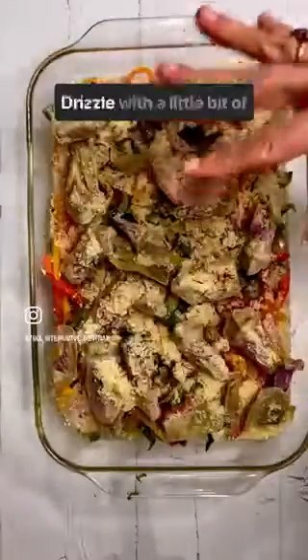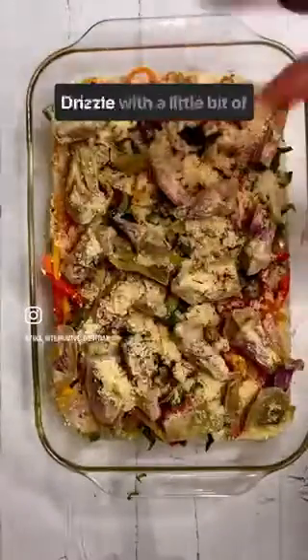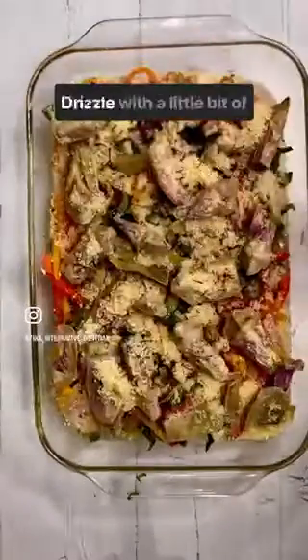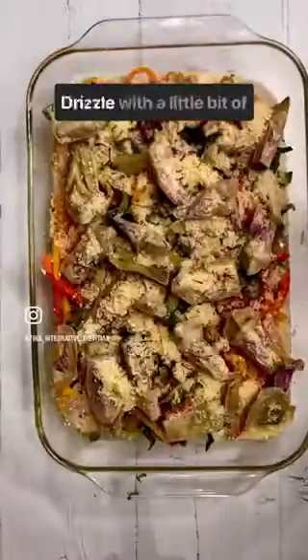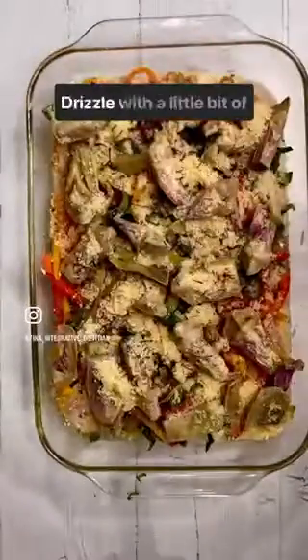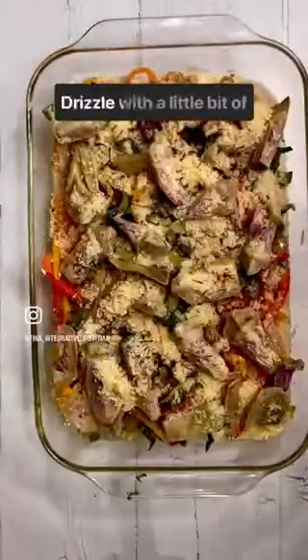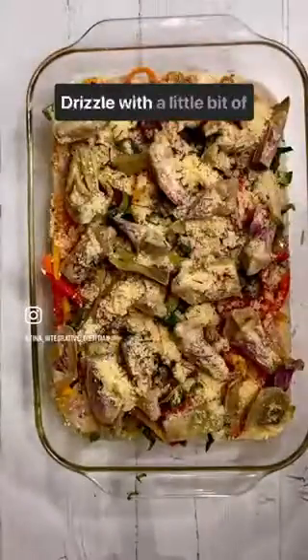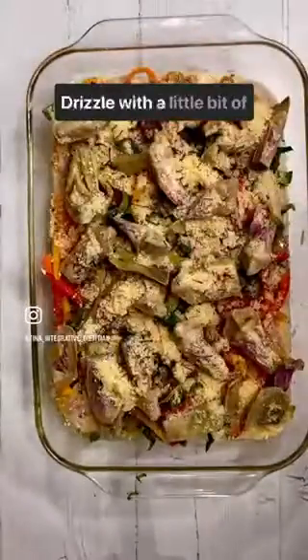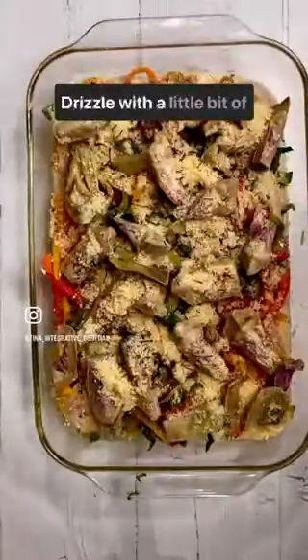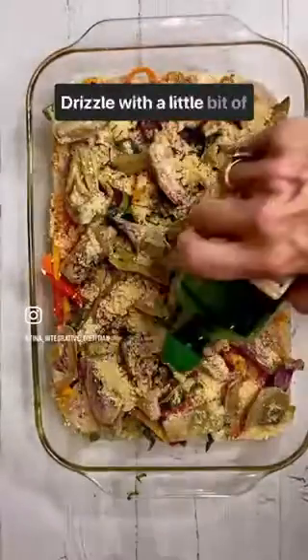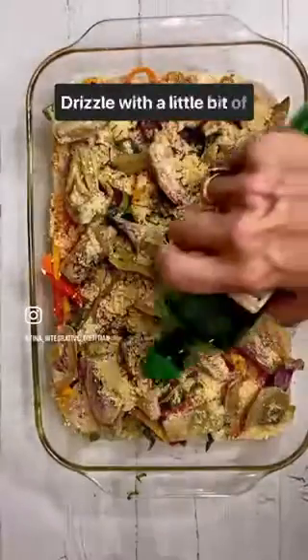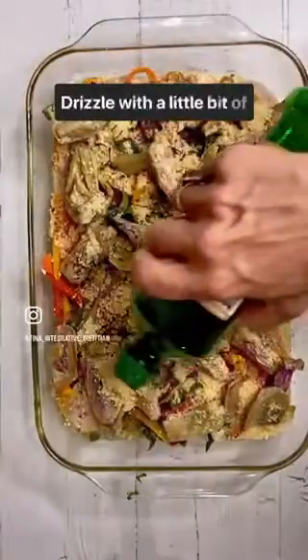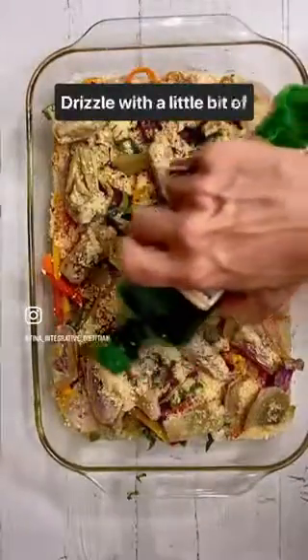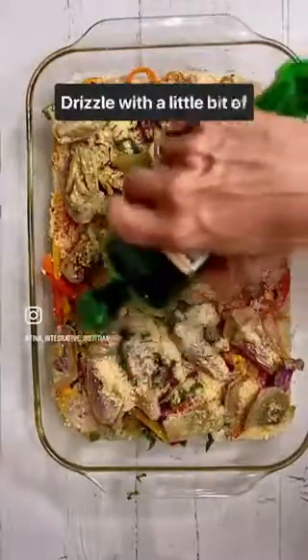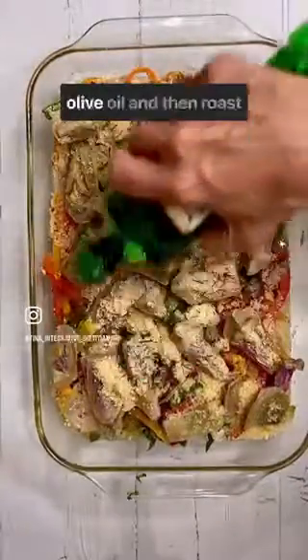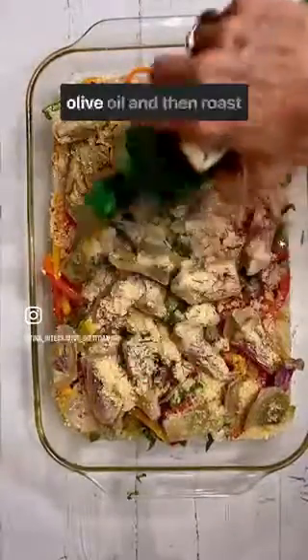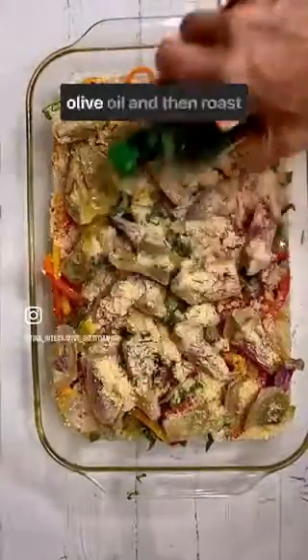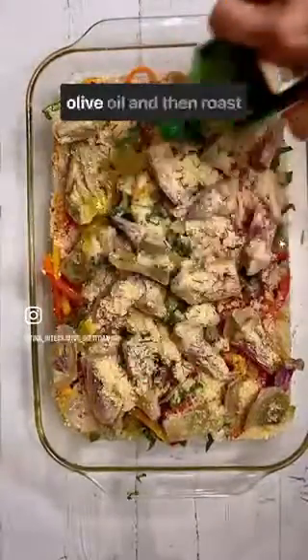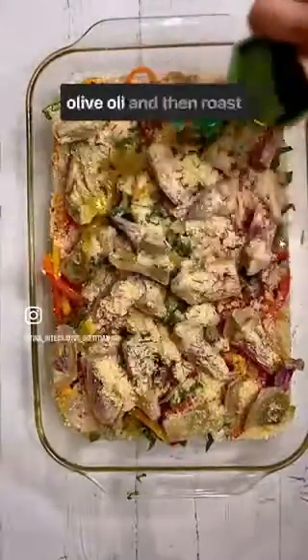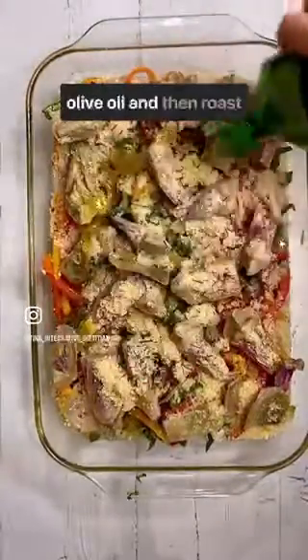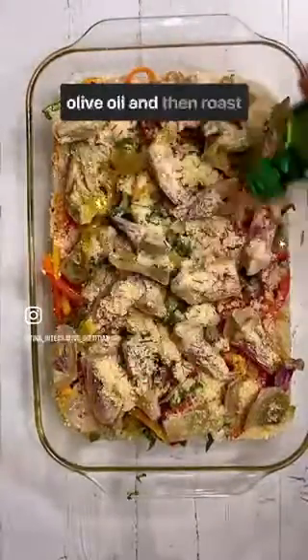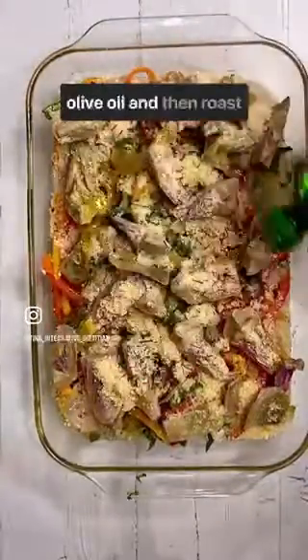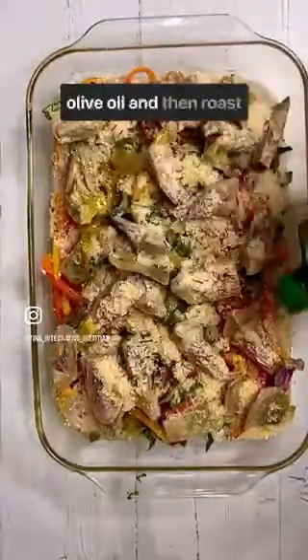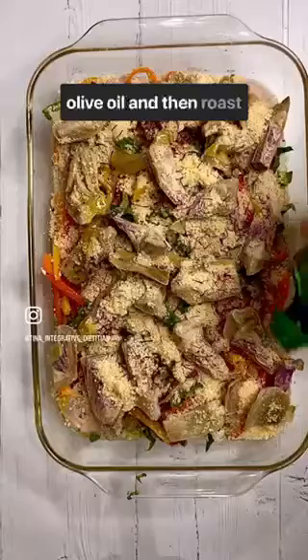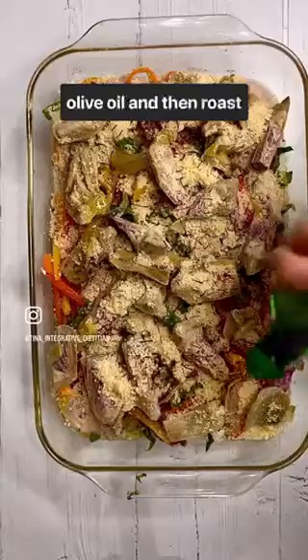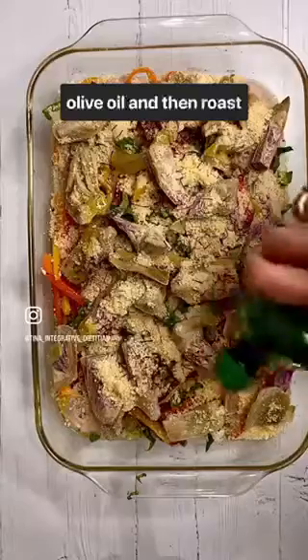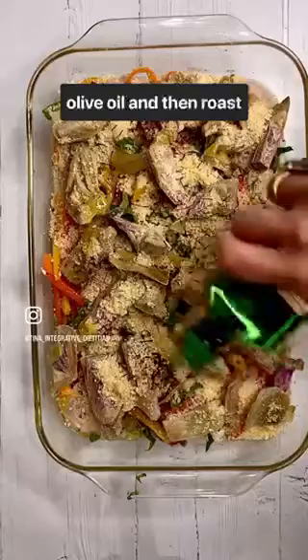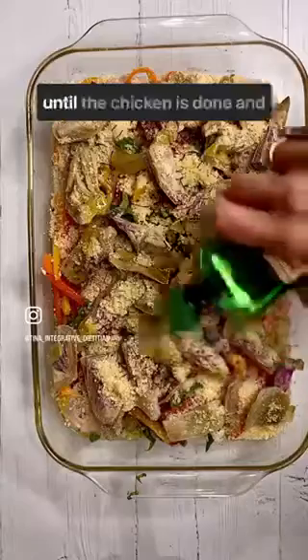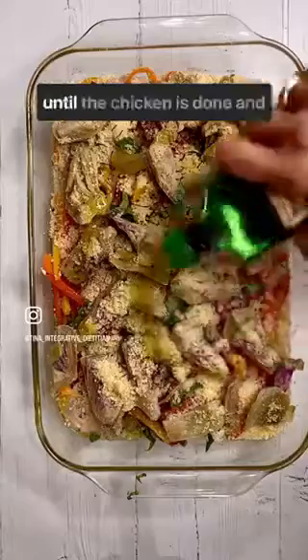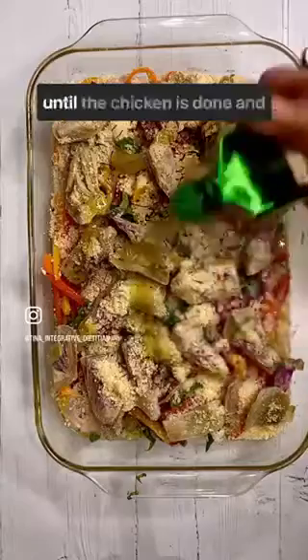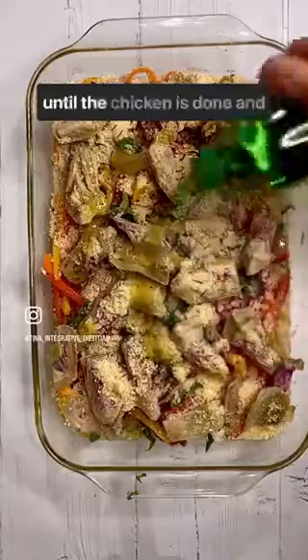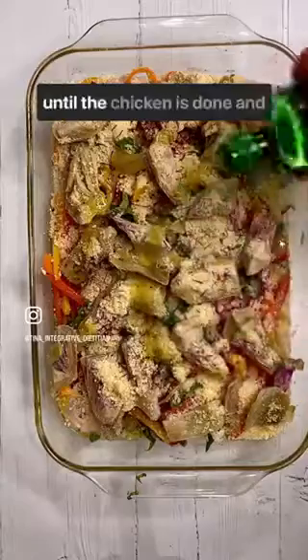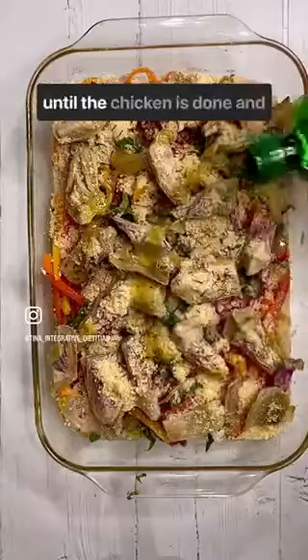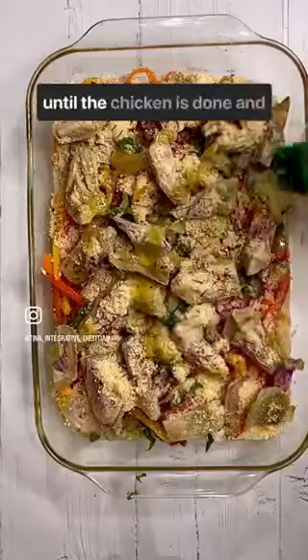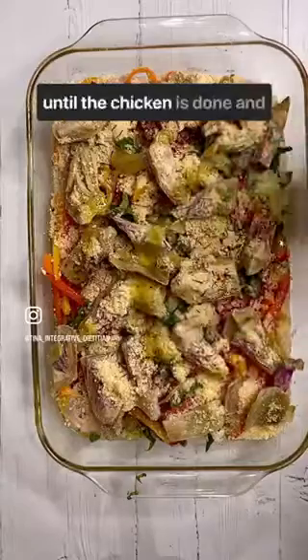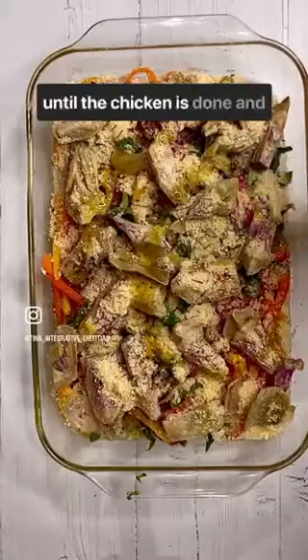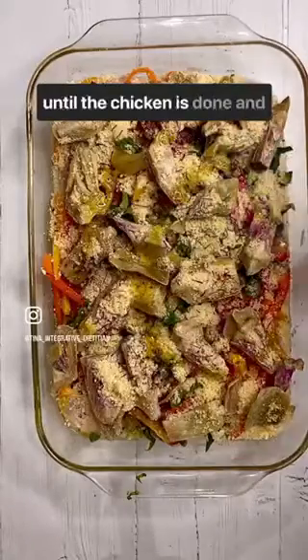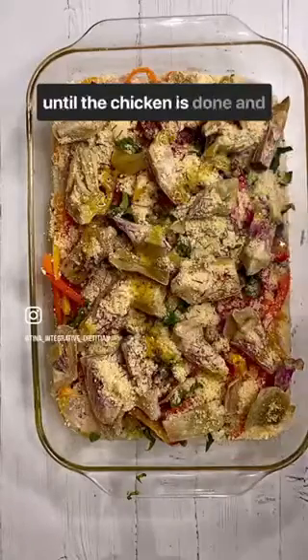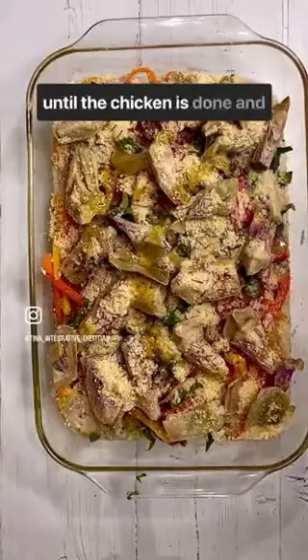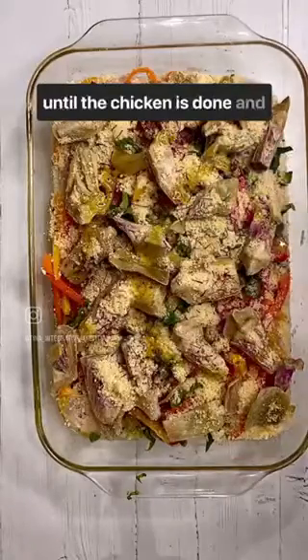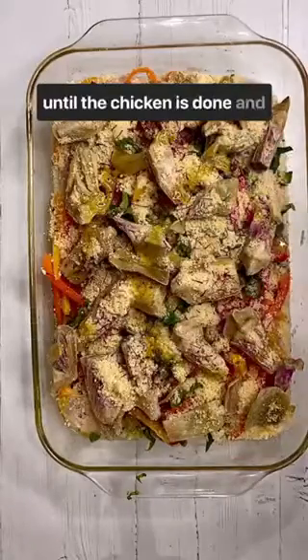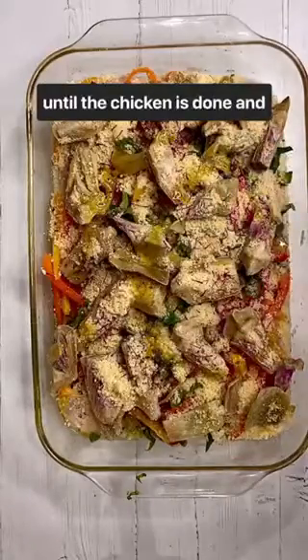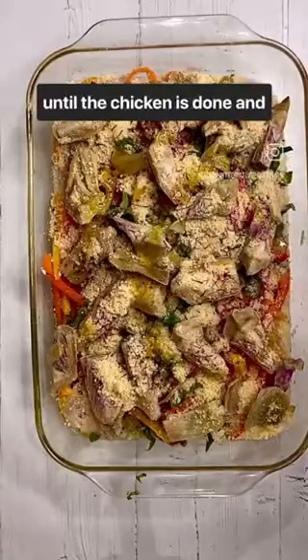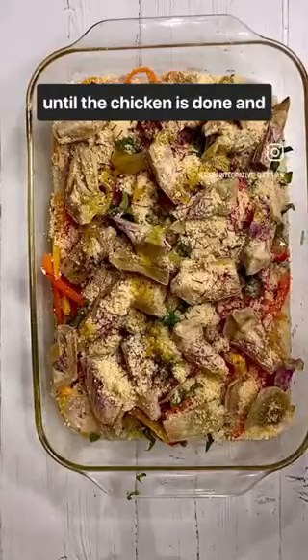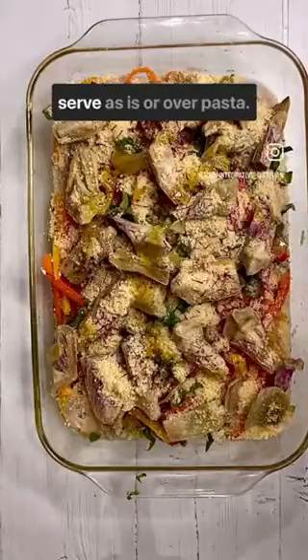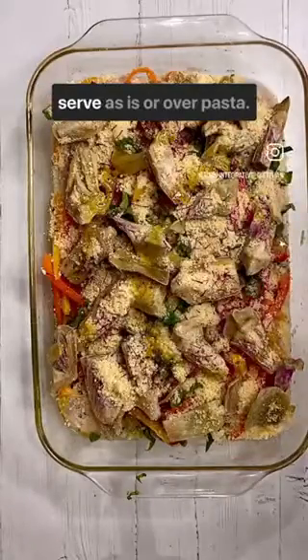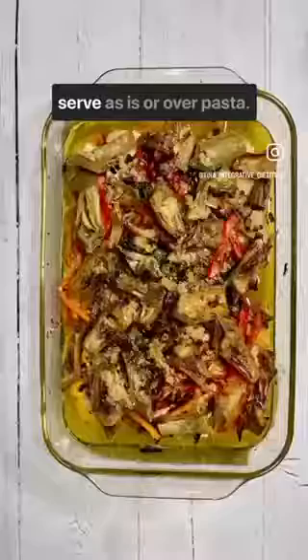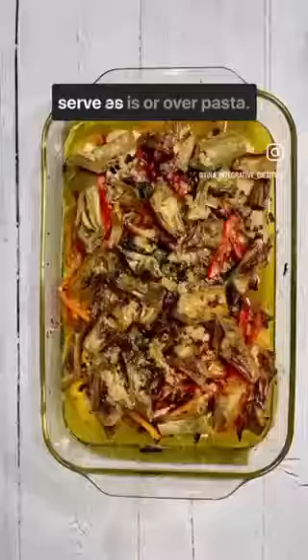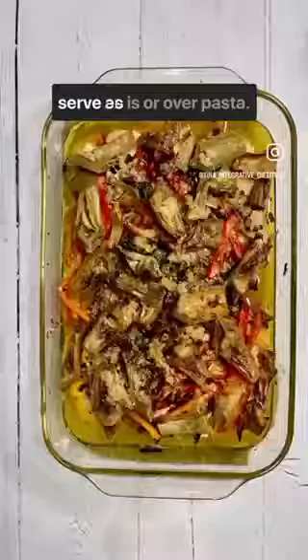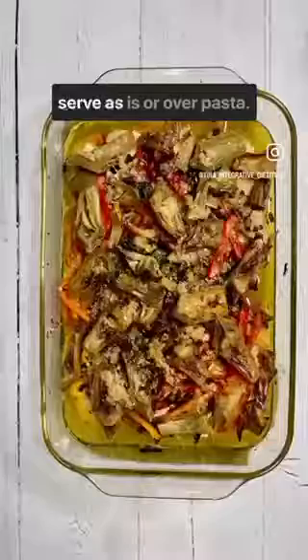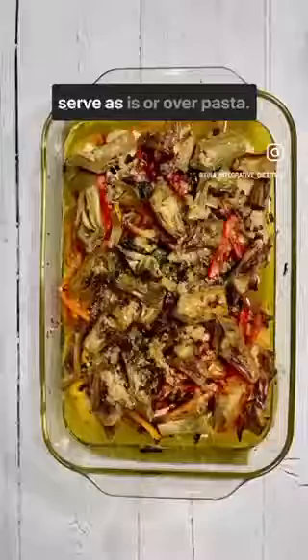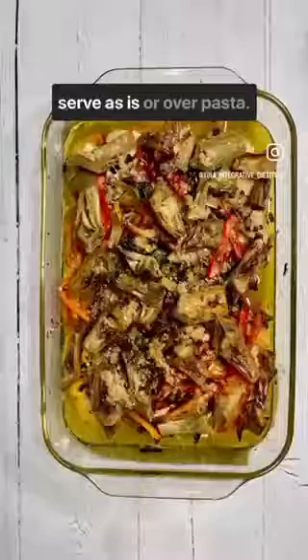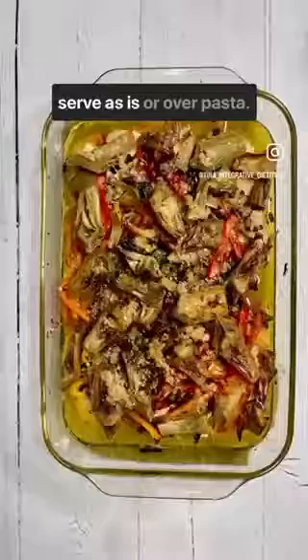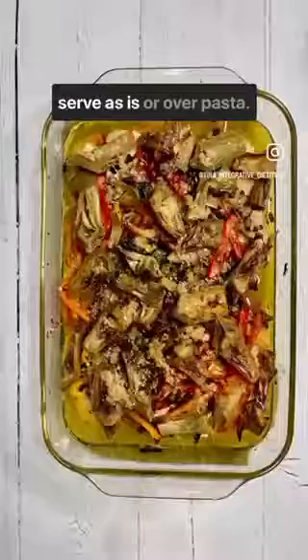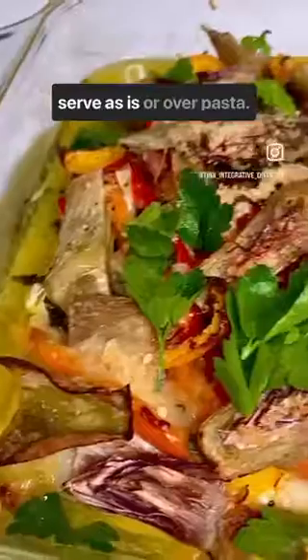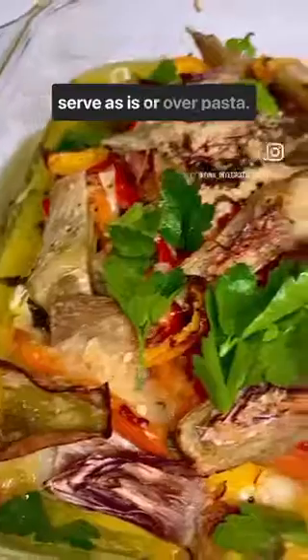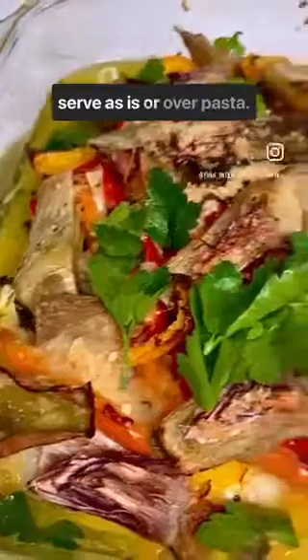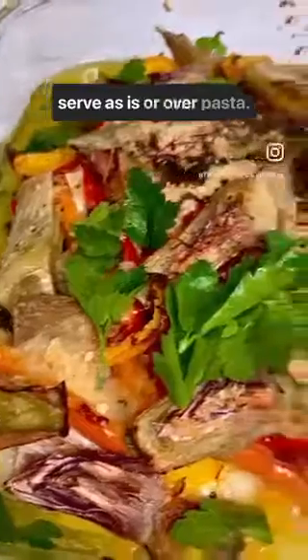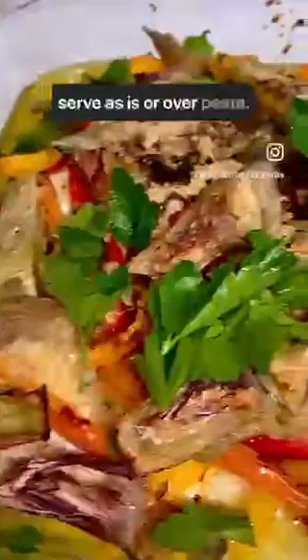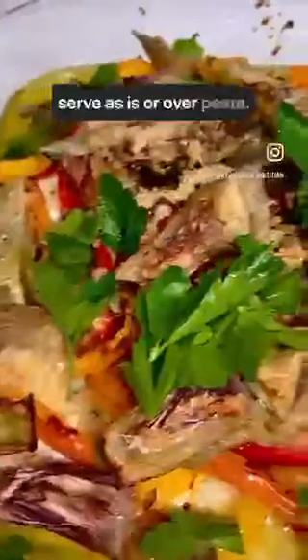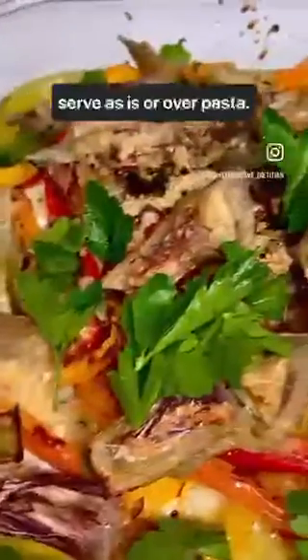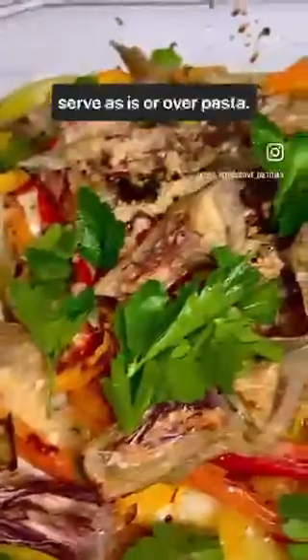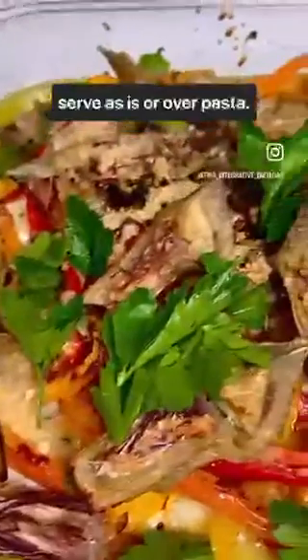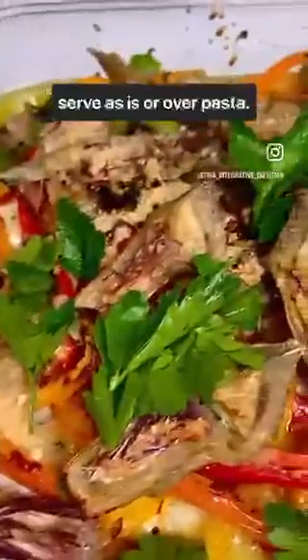Drizzle with a little bit of olive oil and then roast until the chicken is done and serve as is or over pasta.